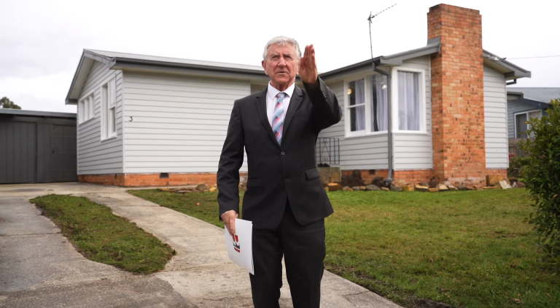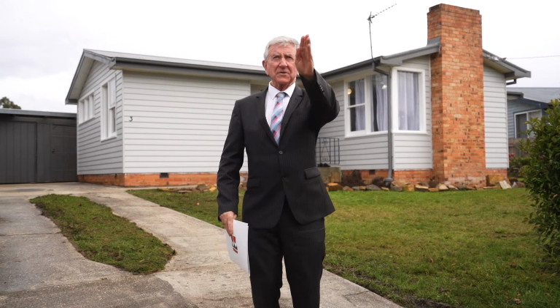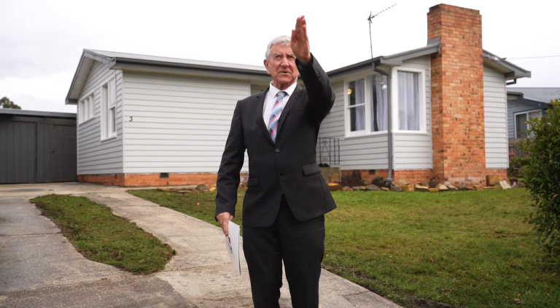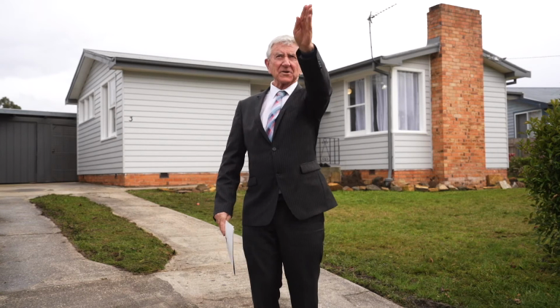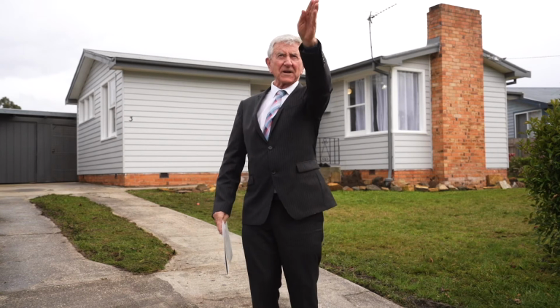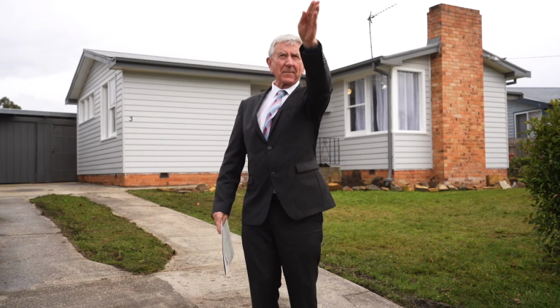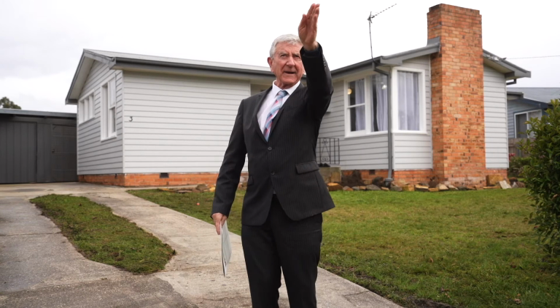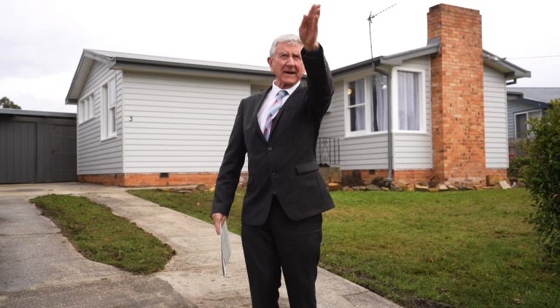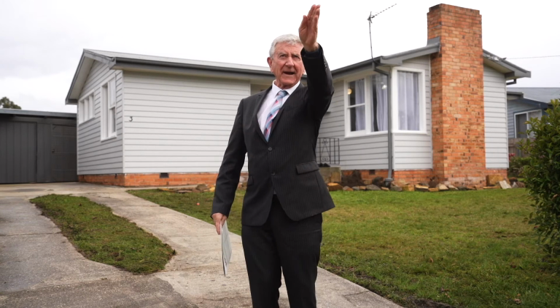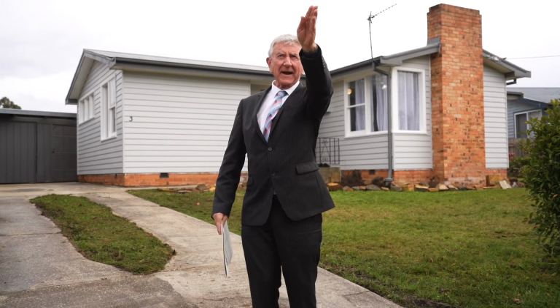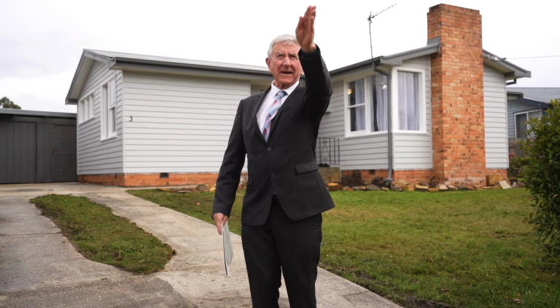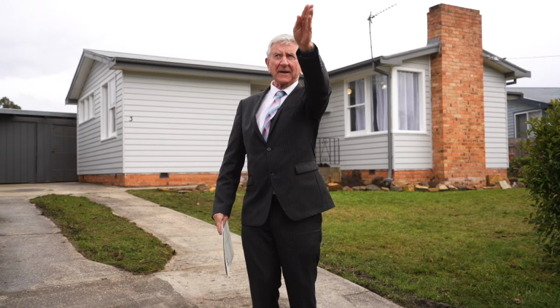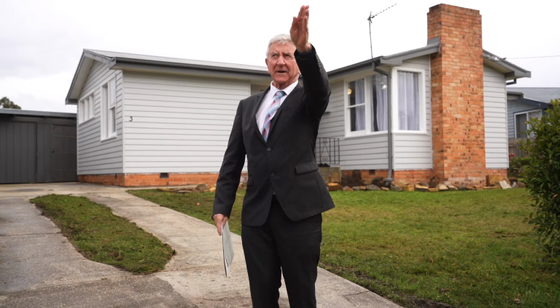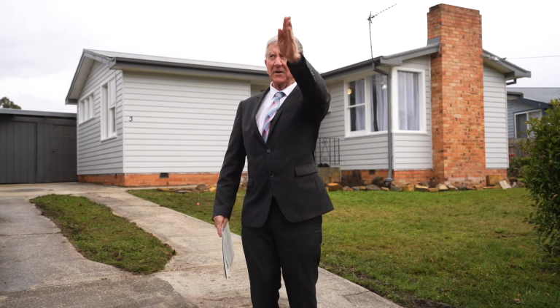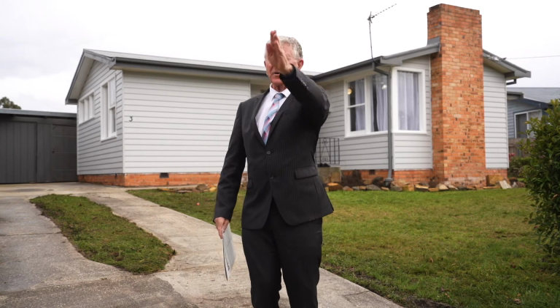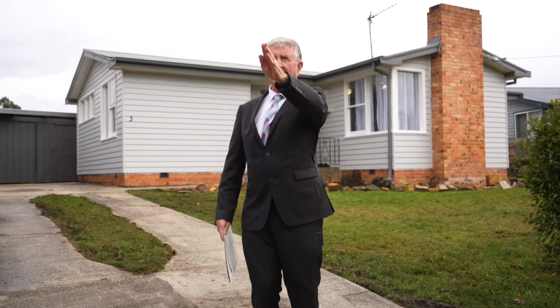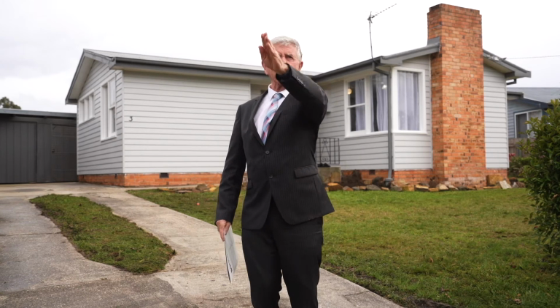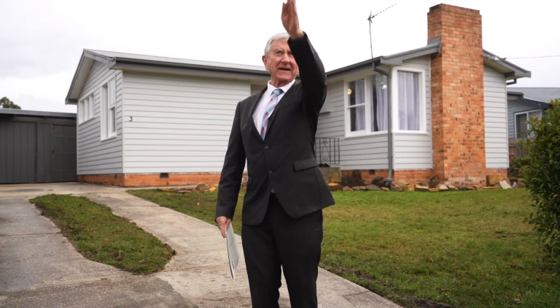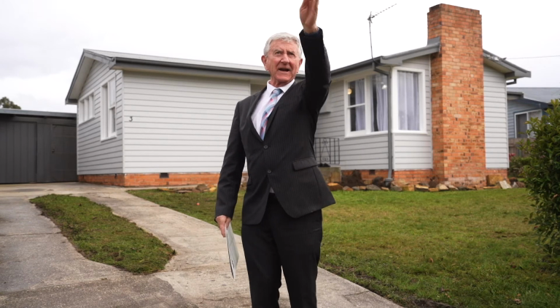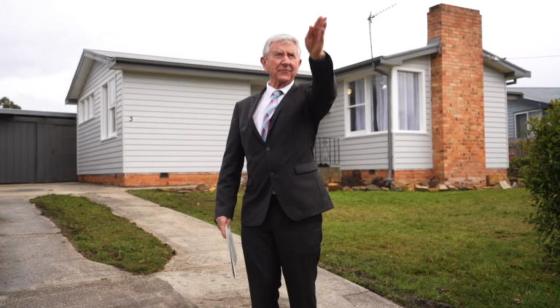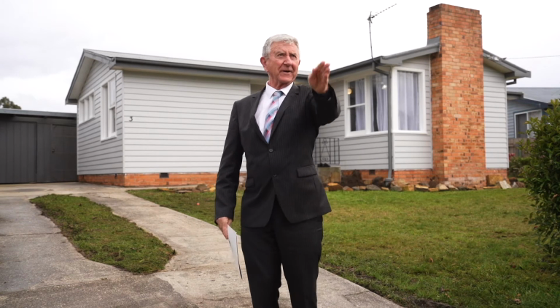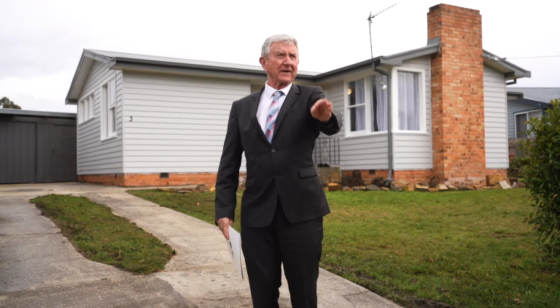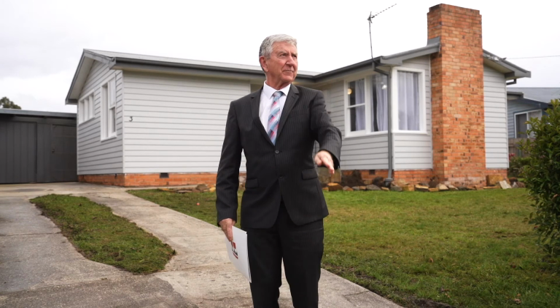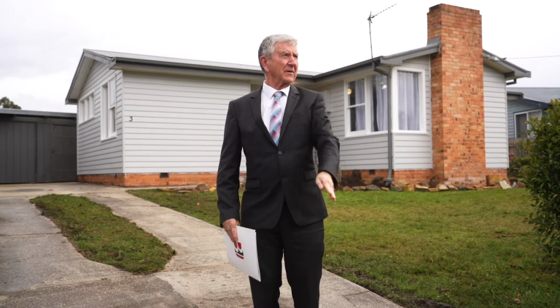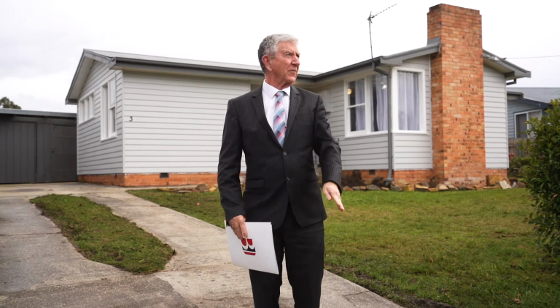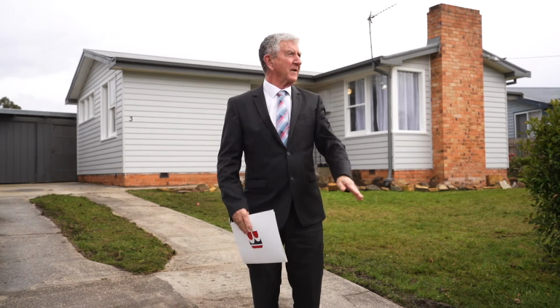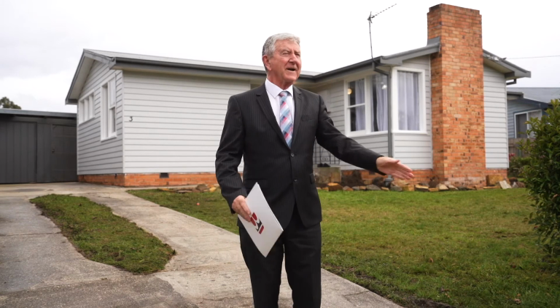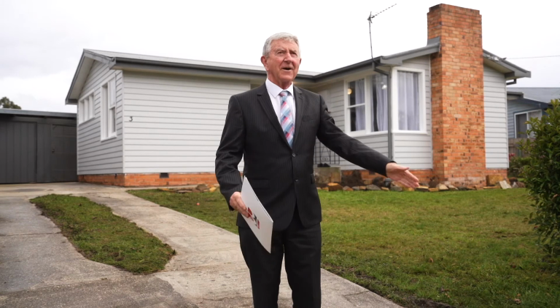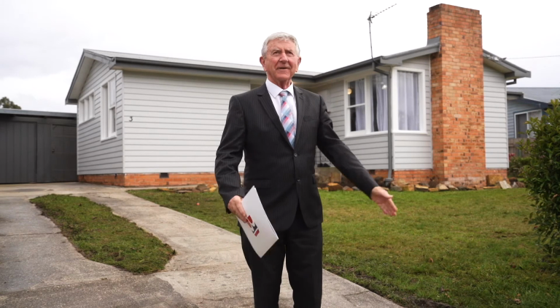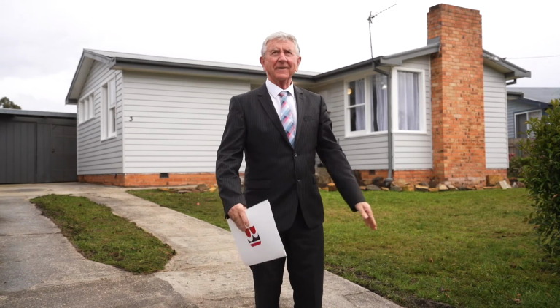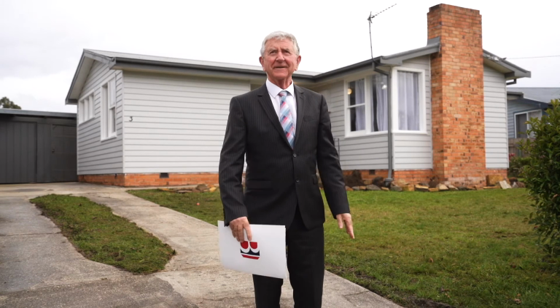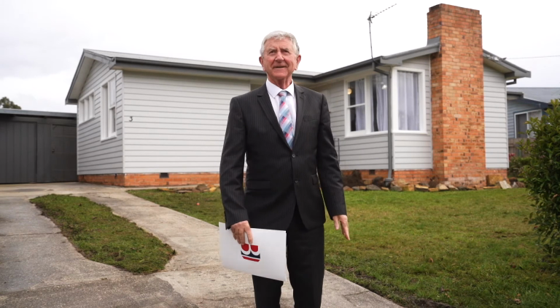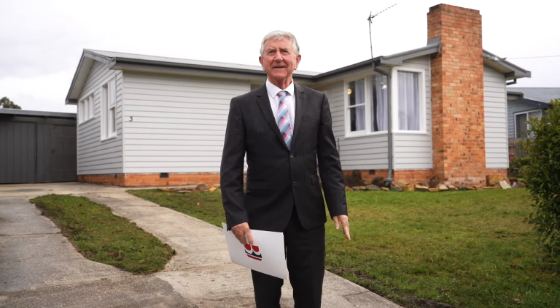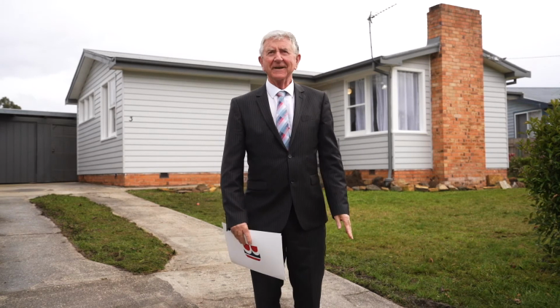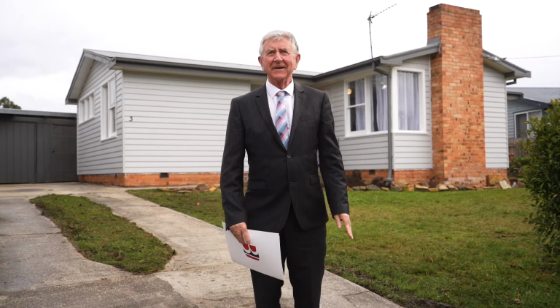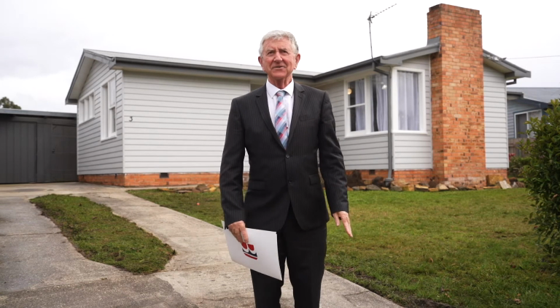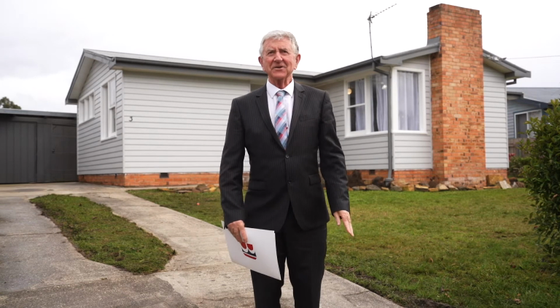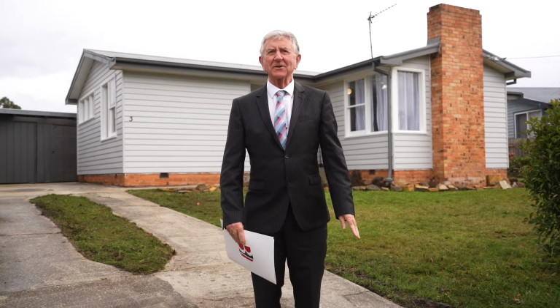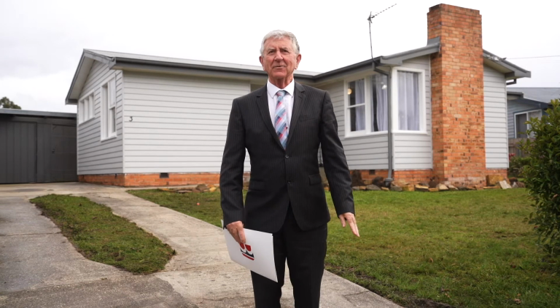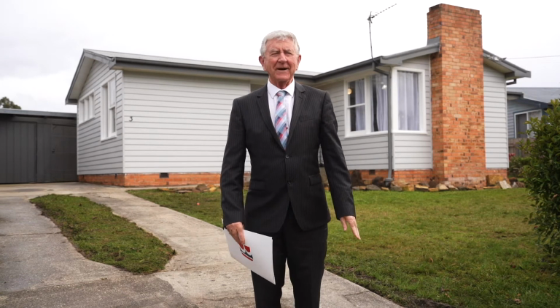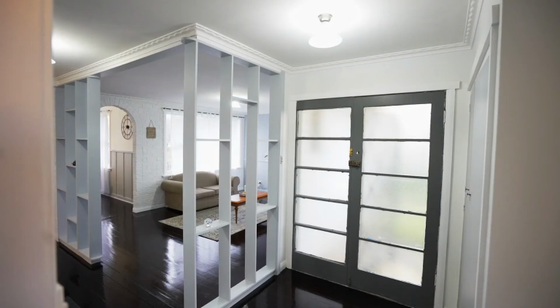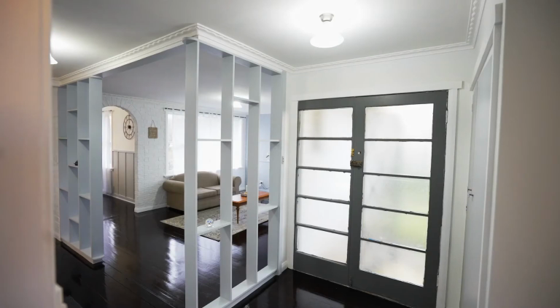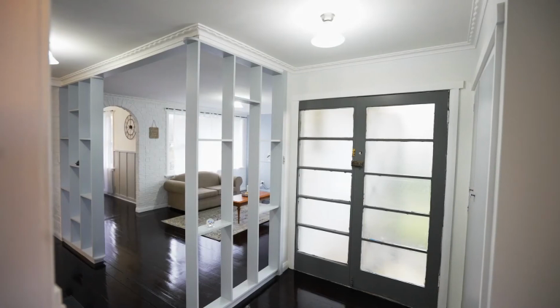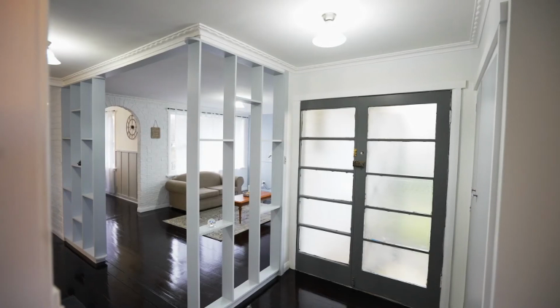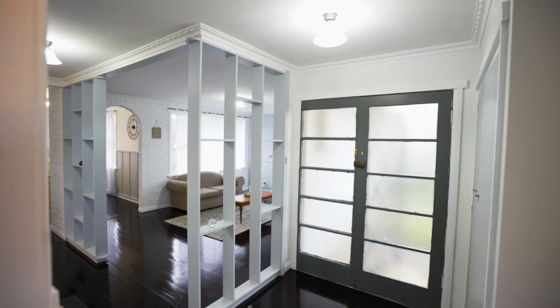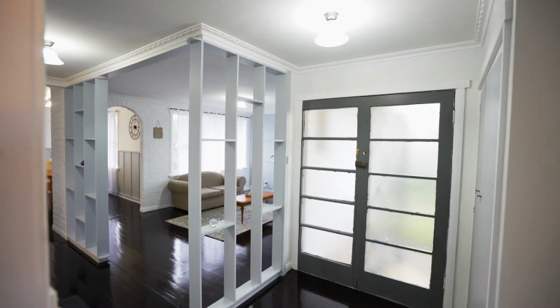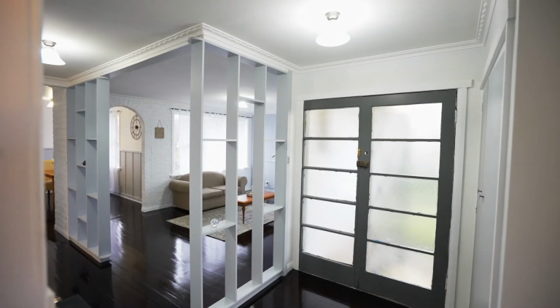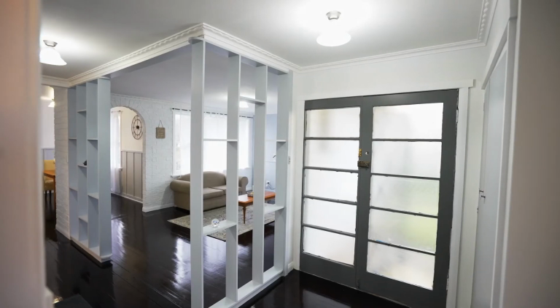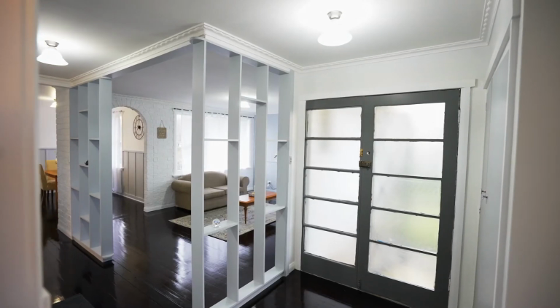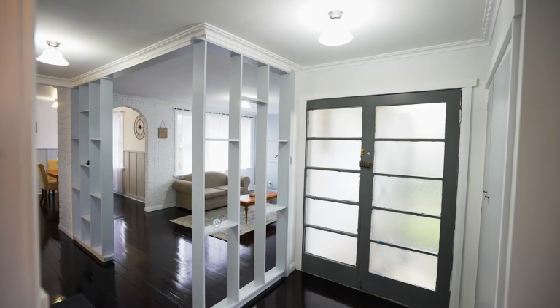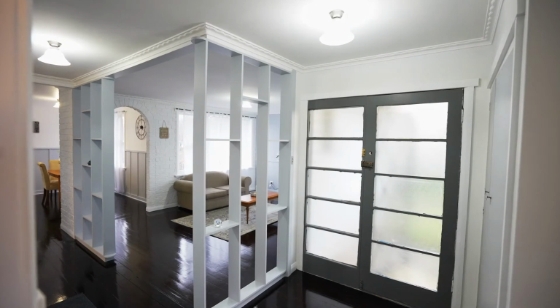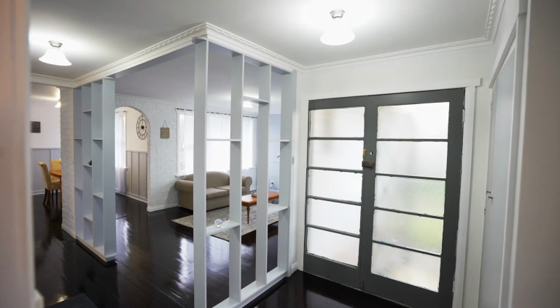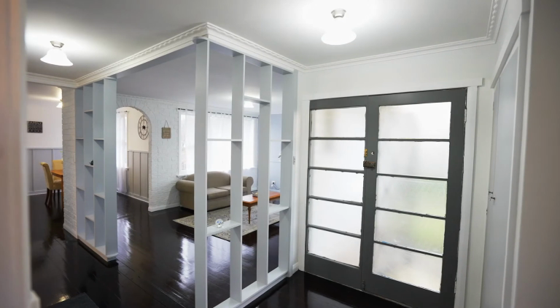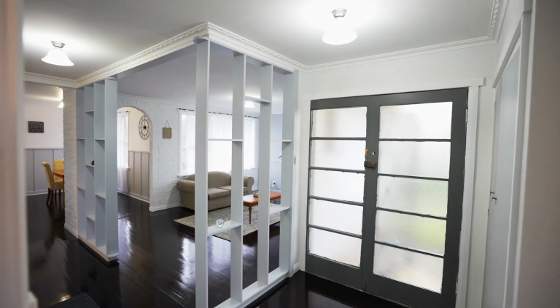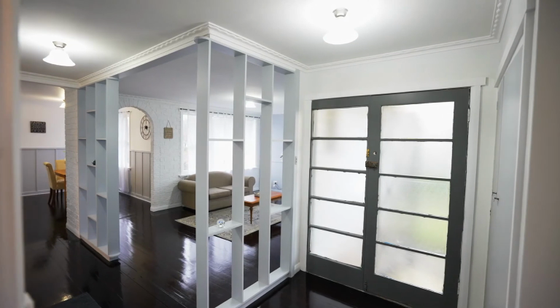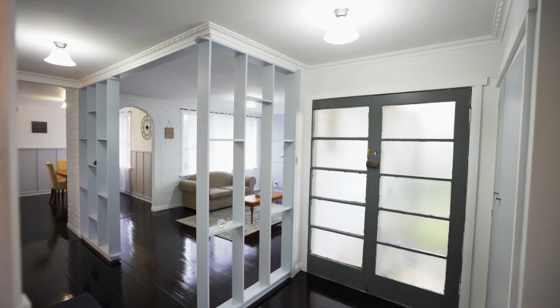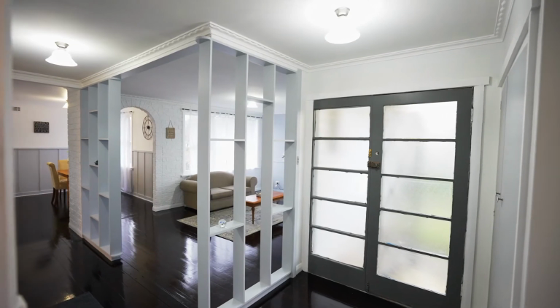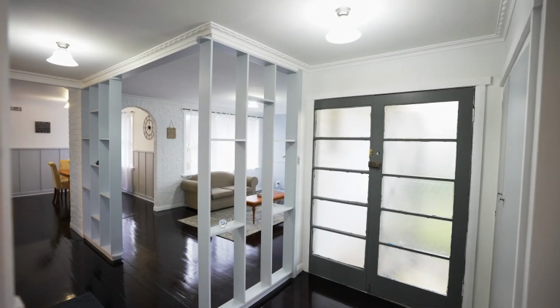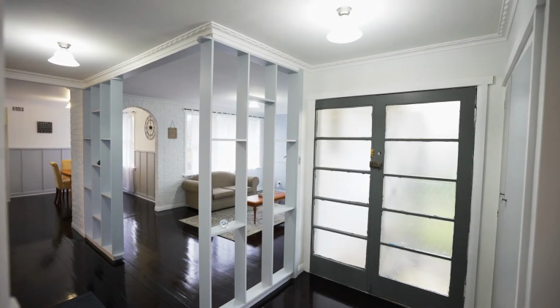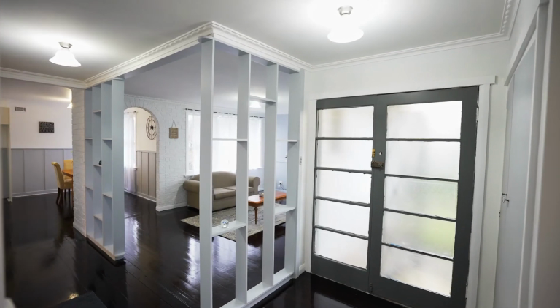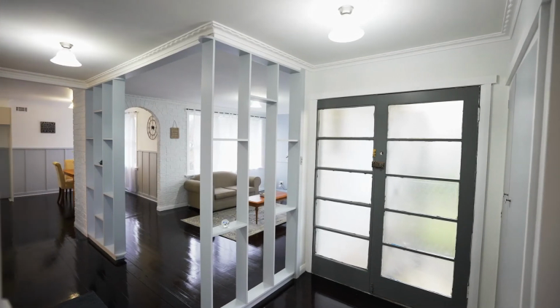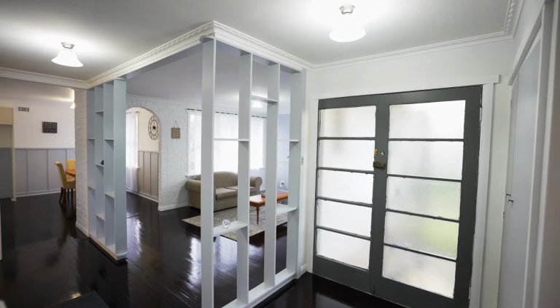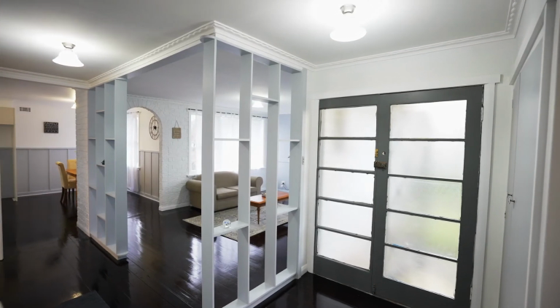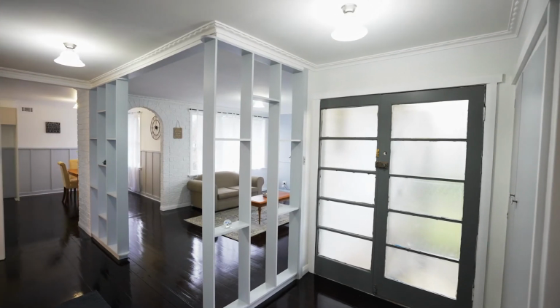Just up here you're in the country before you know it — just a great area. Let's go in and have a look.